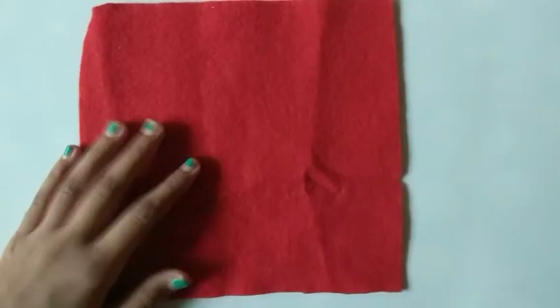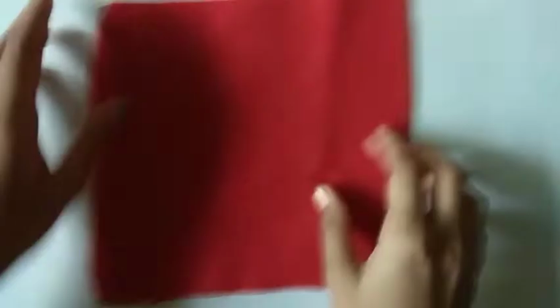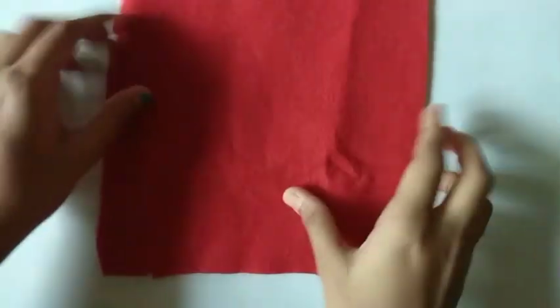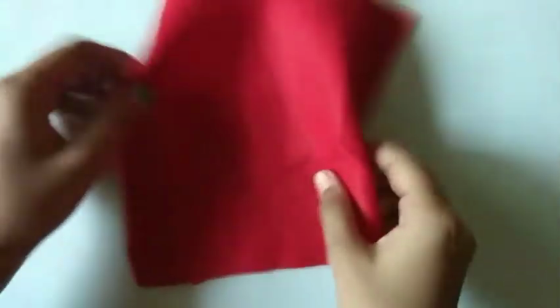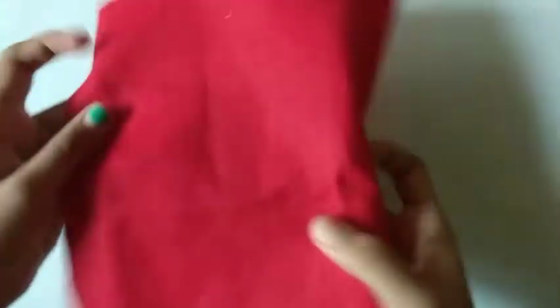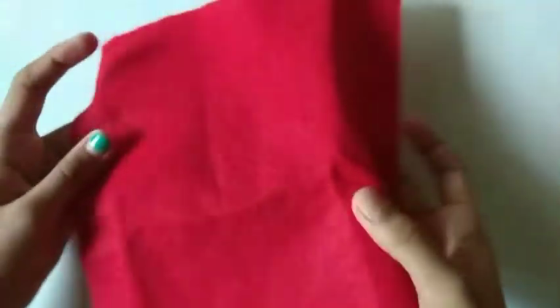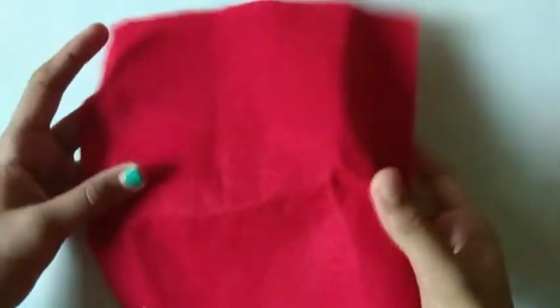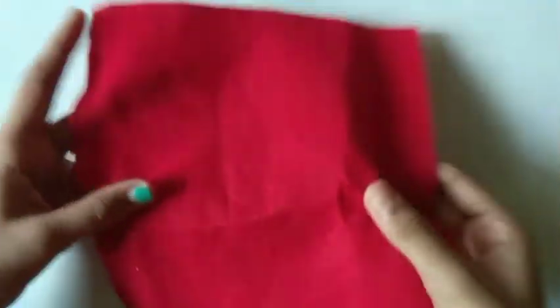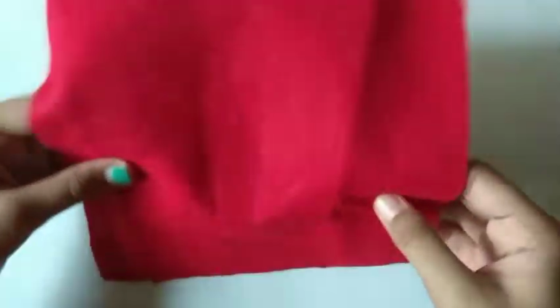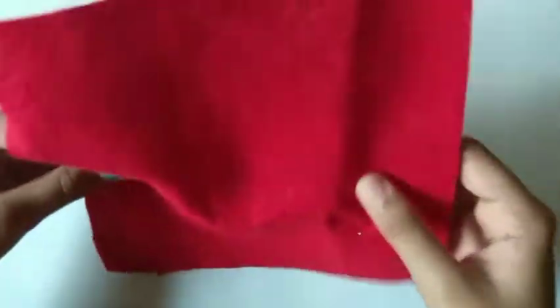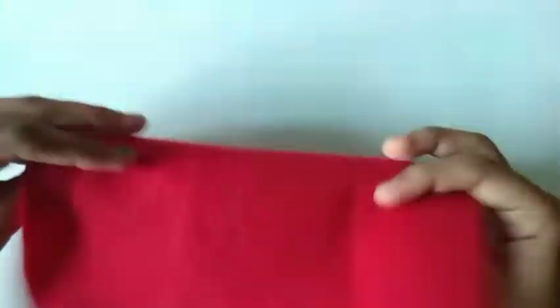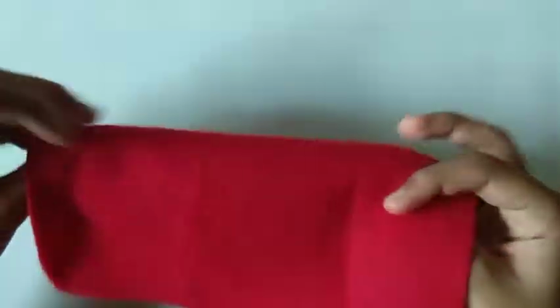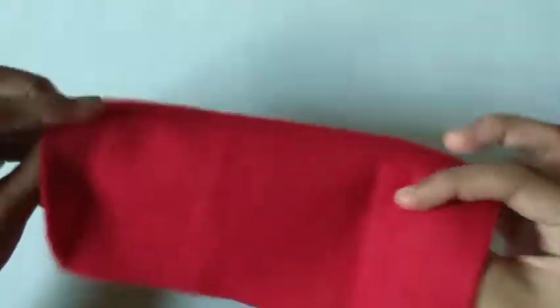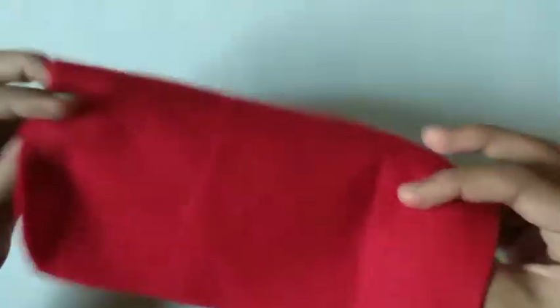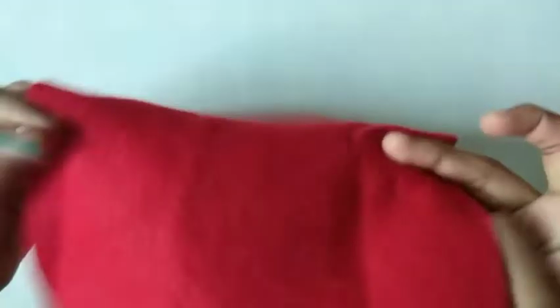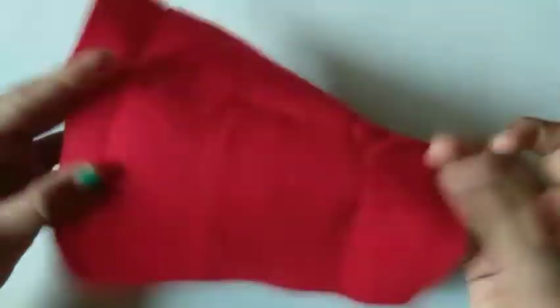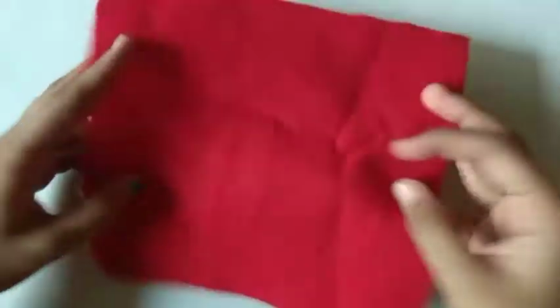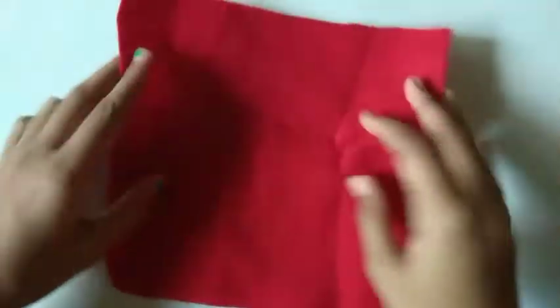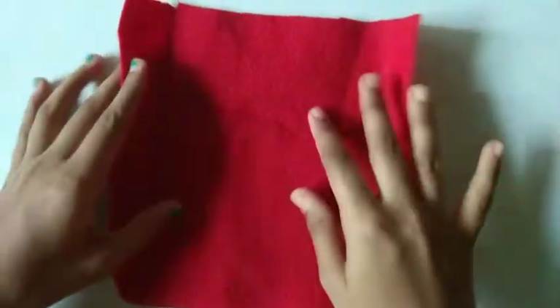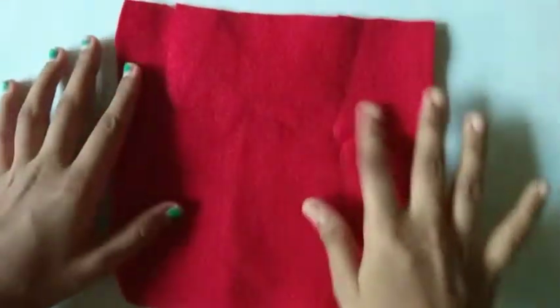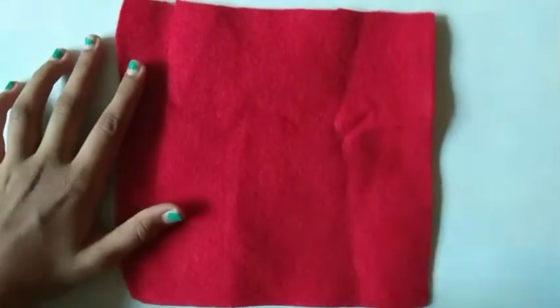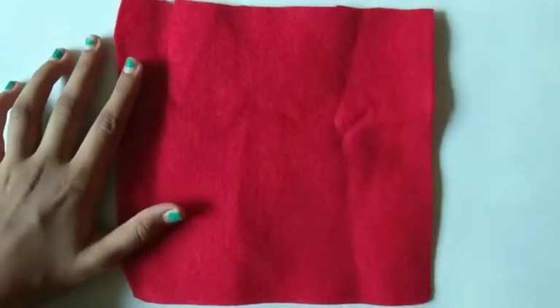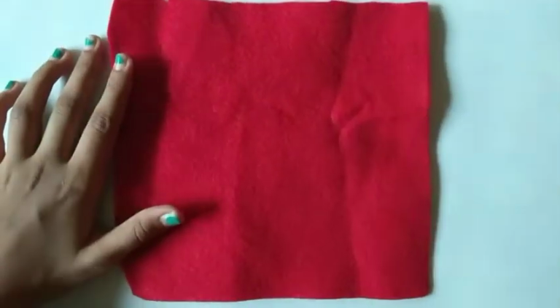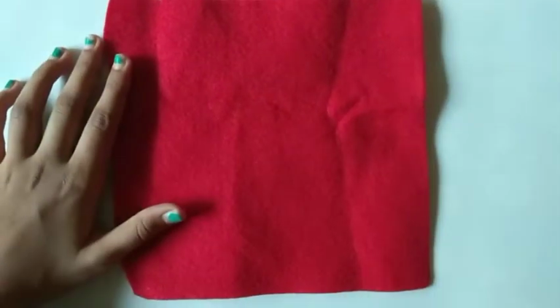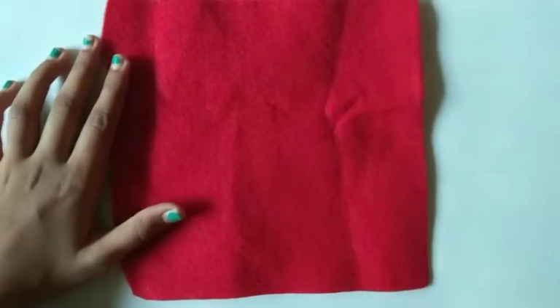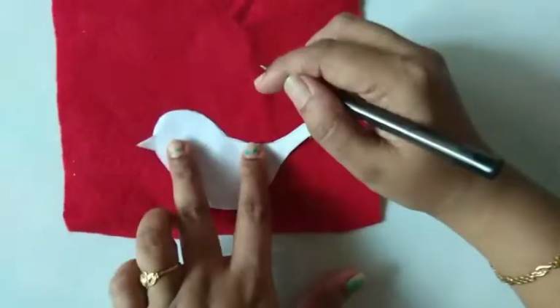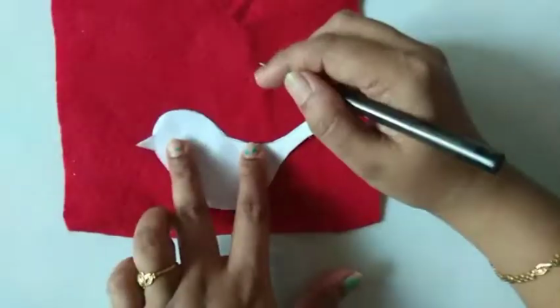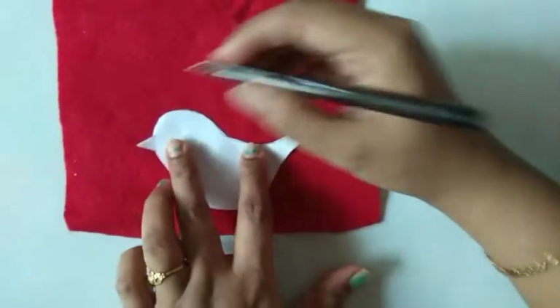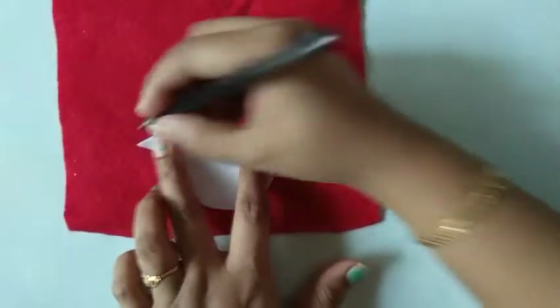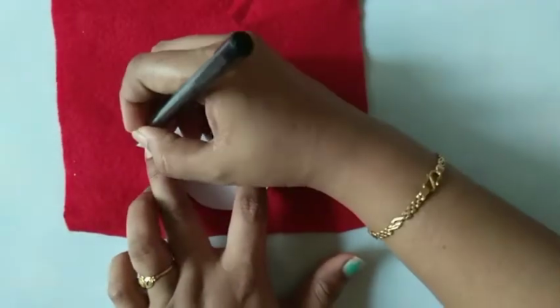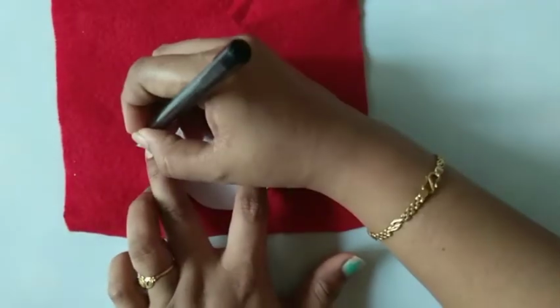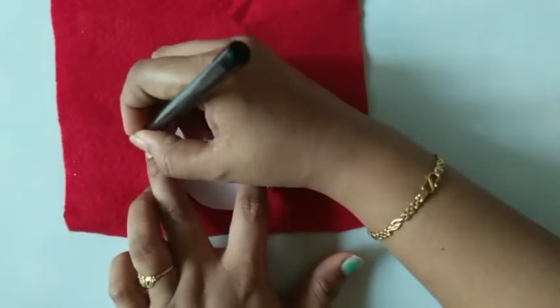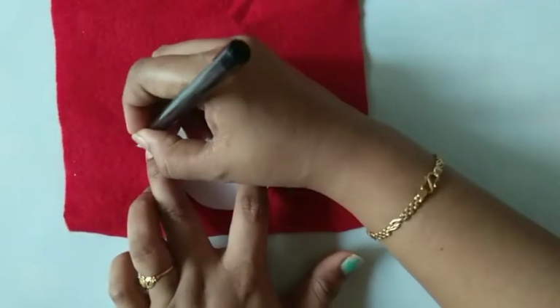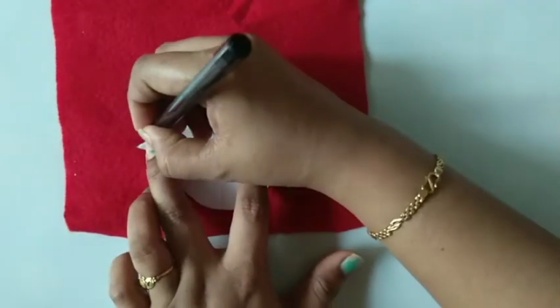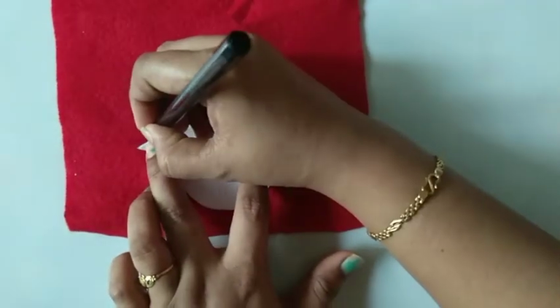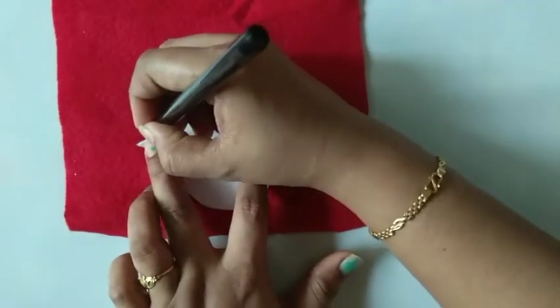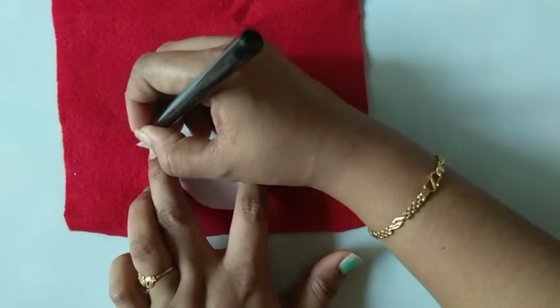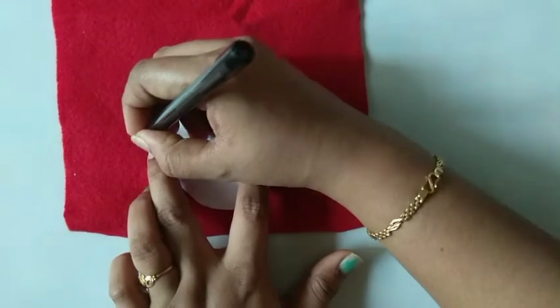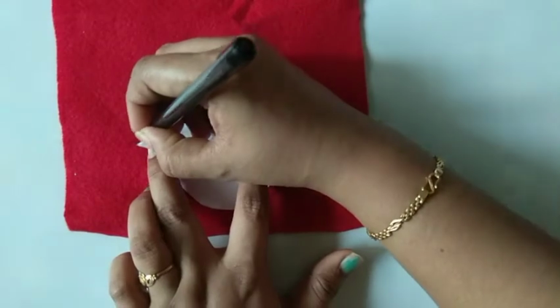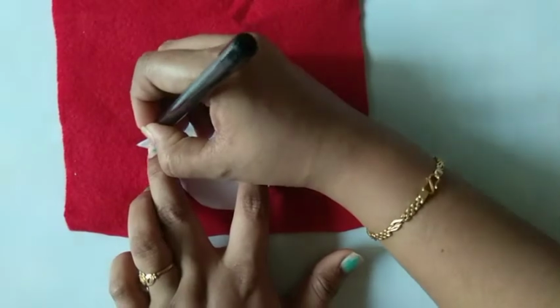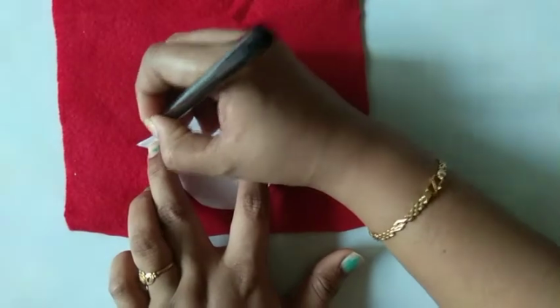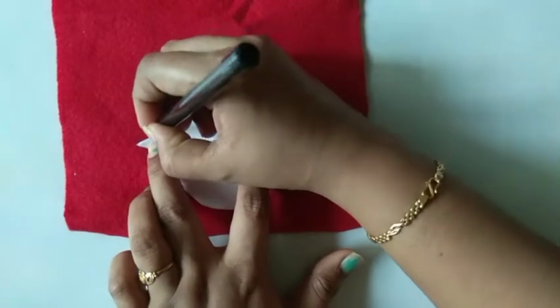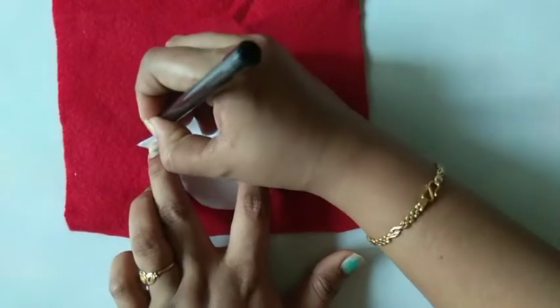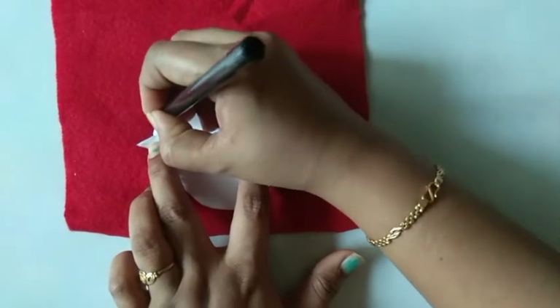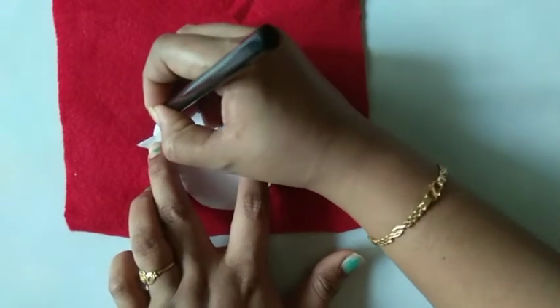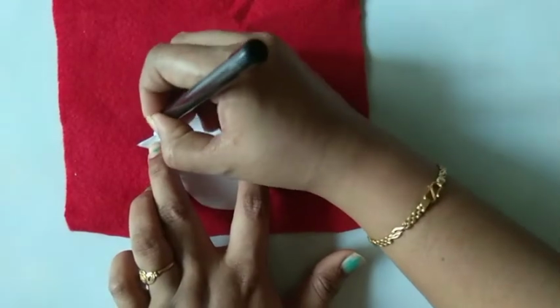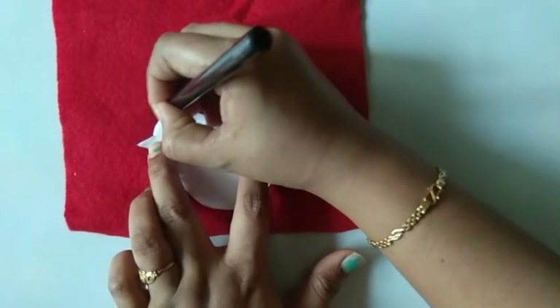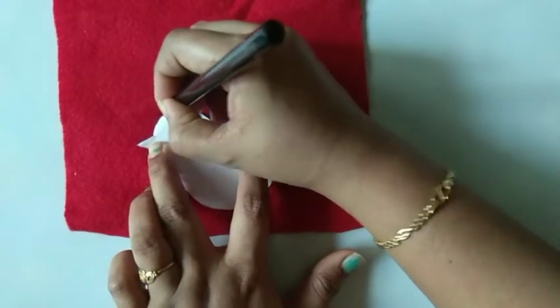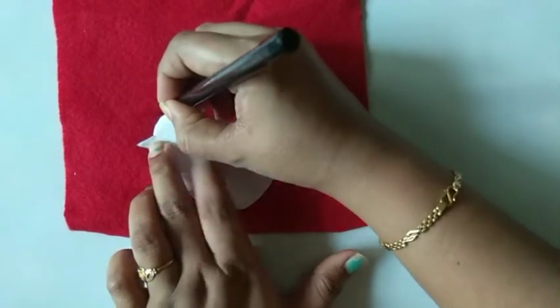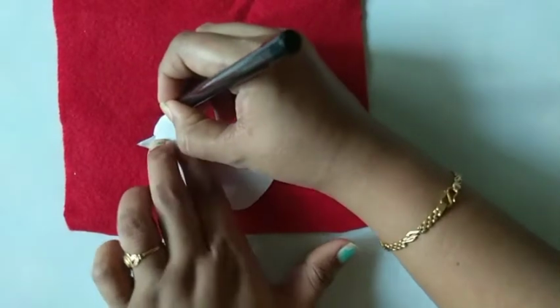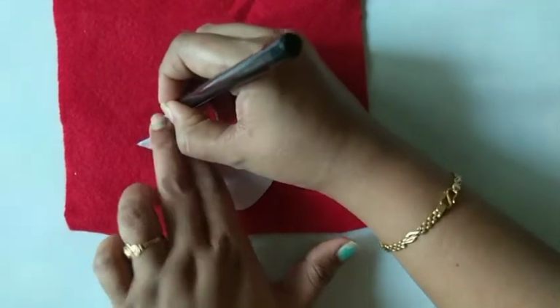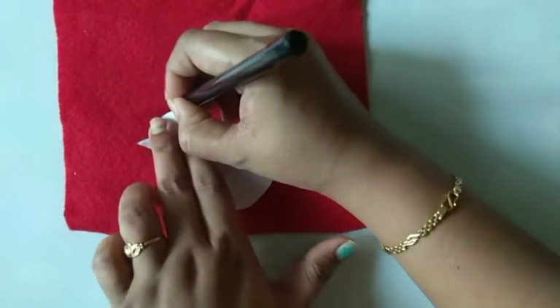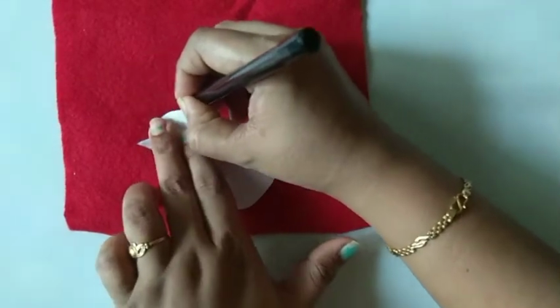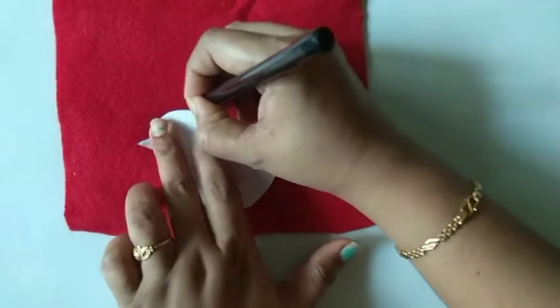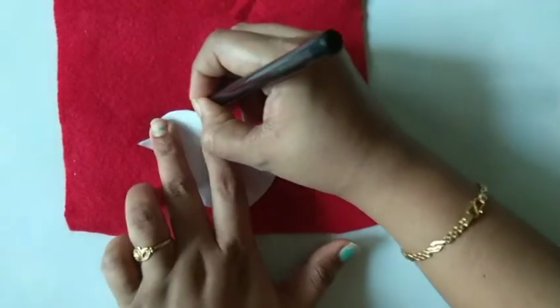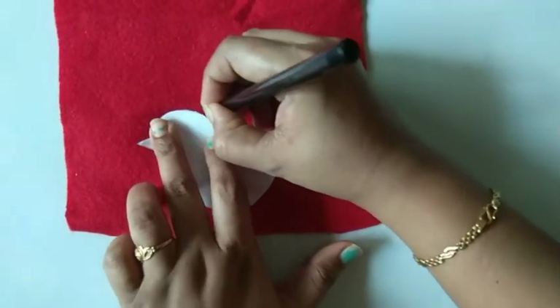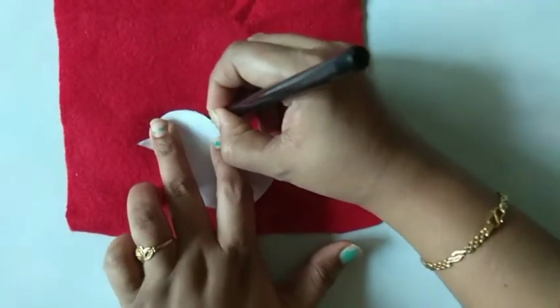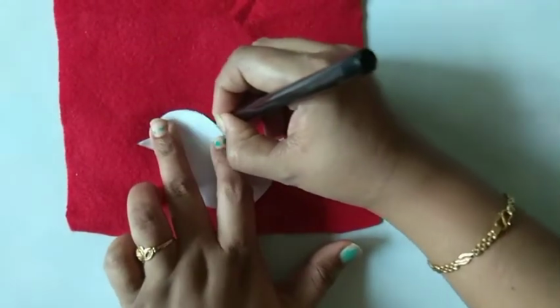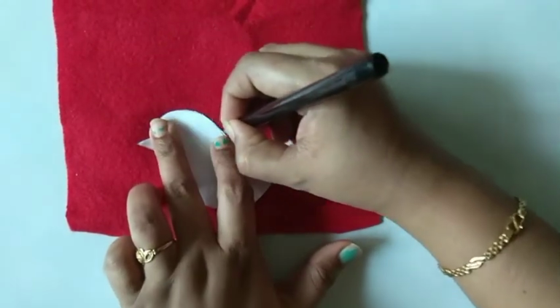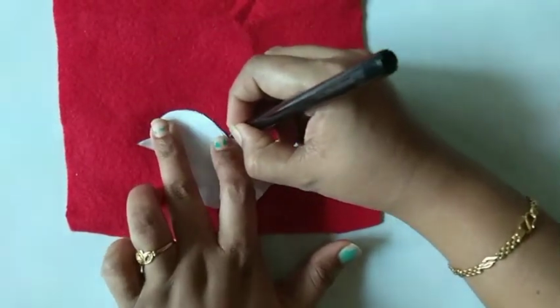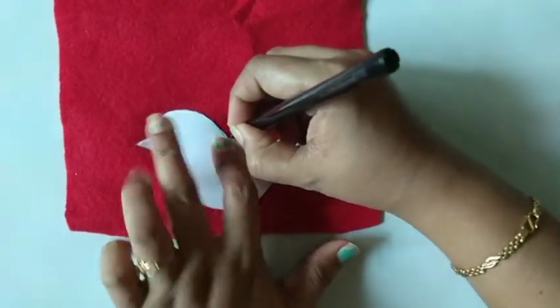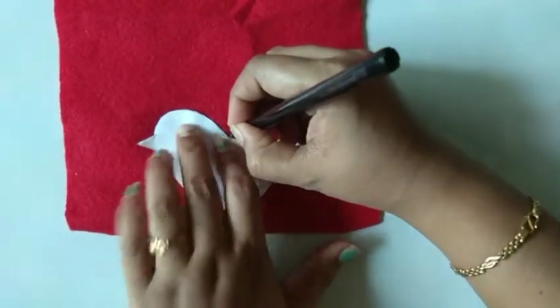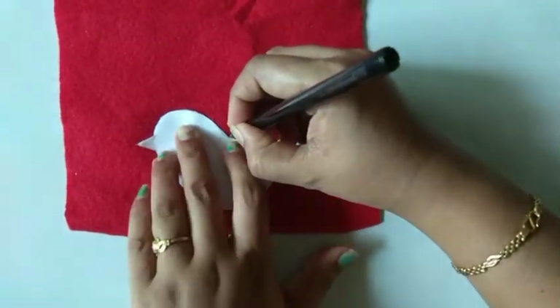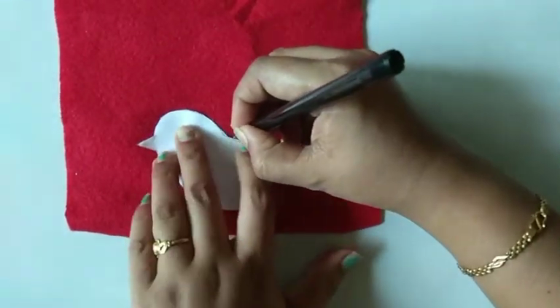This is red felt cloth. Trace the bird on this cloth.